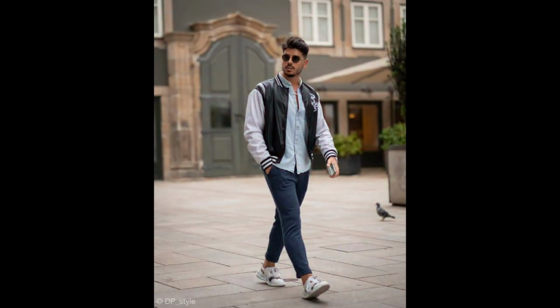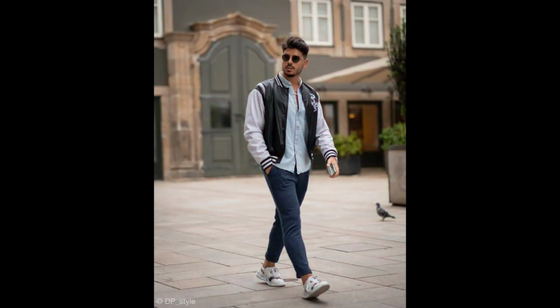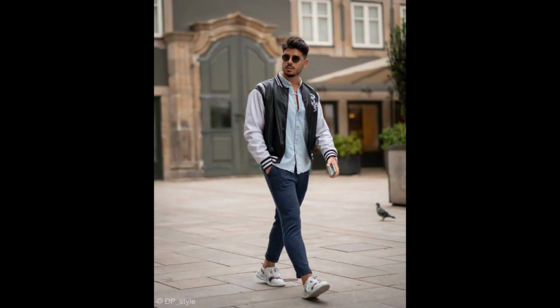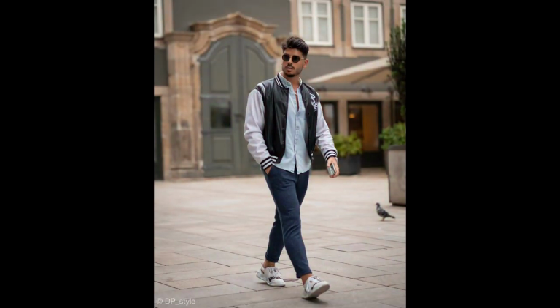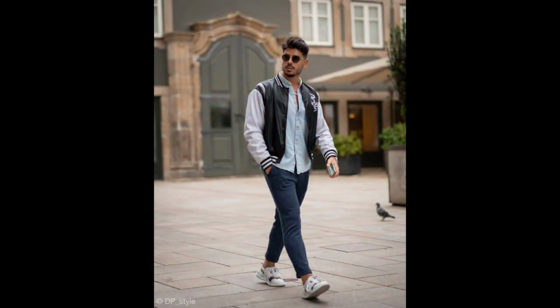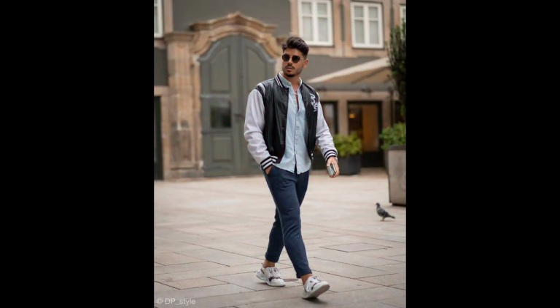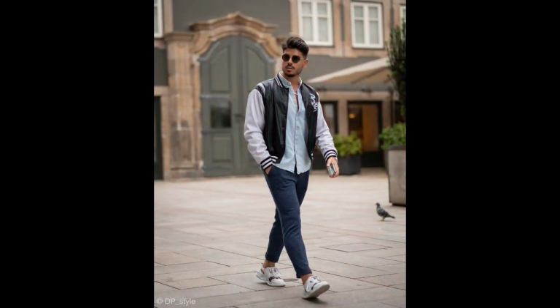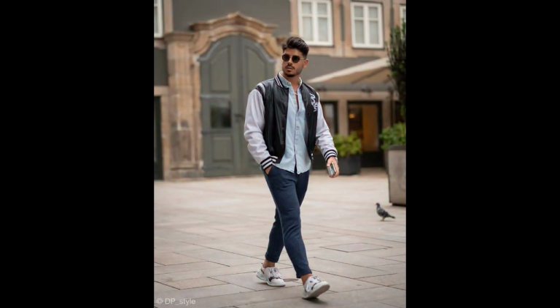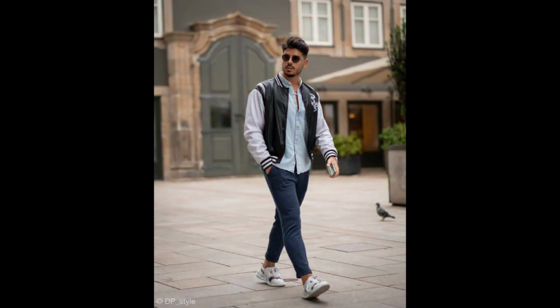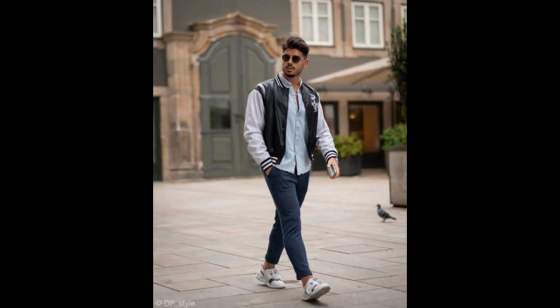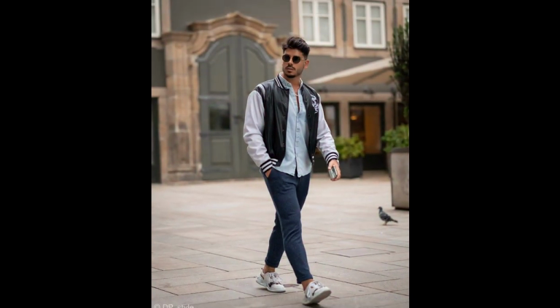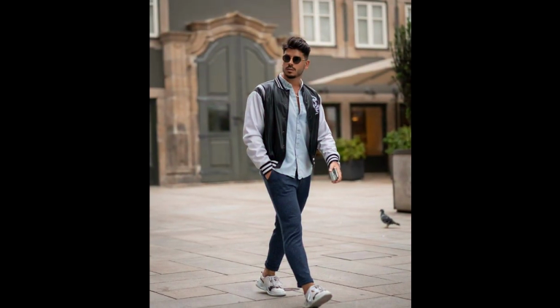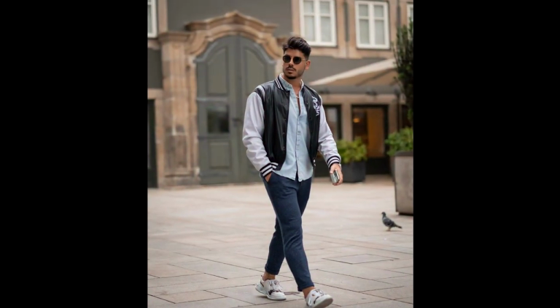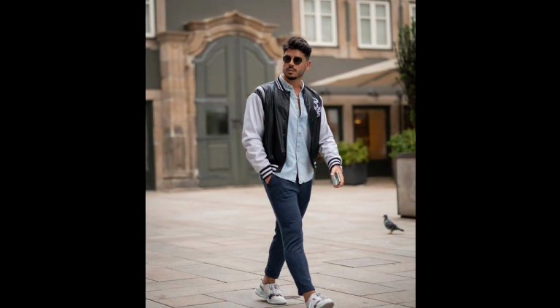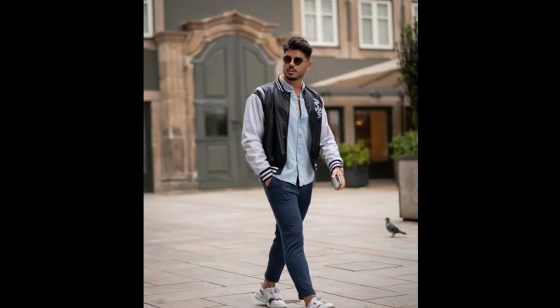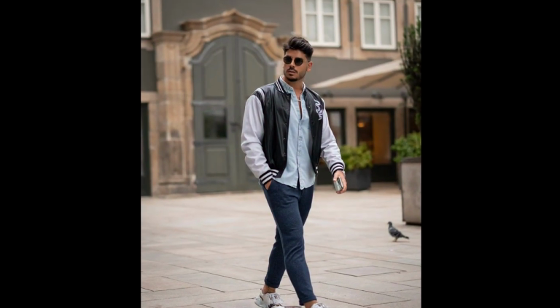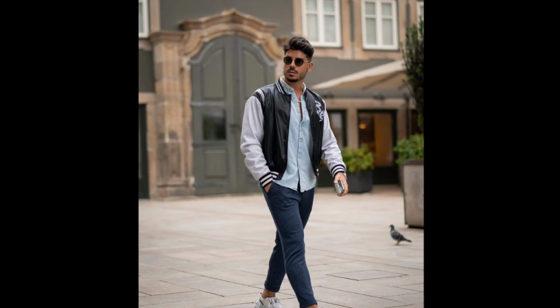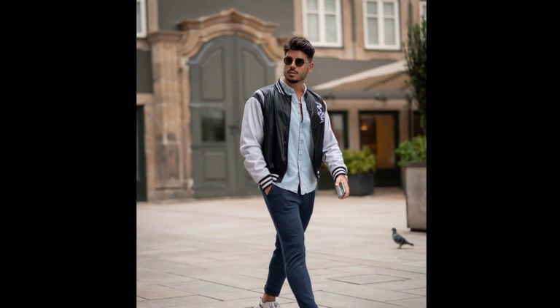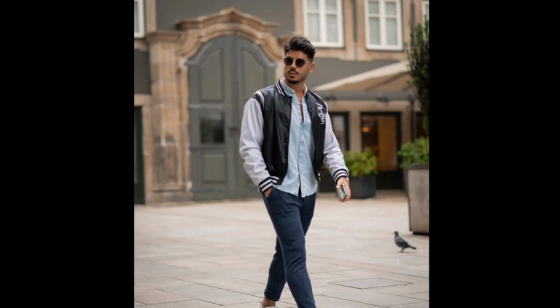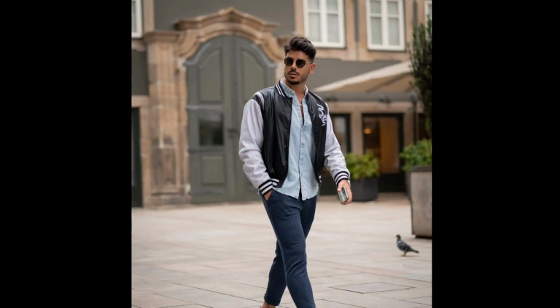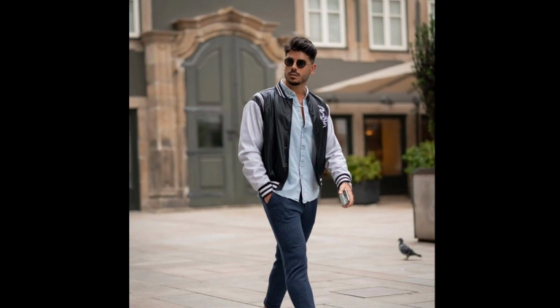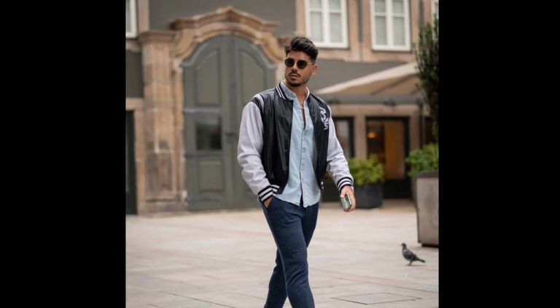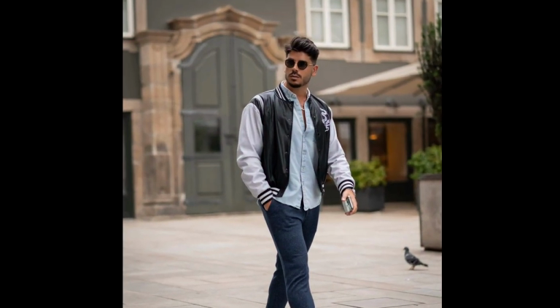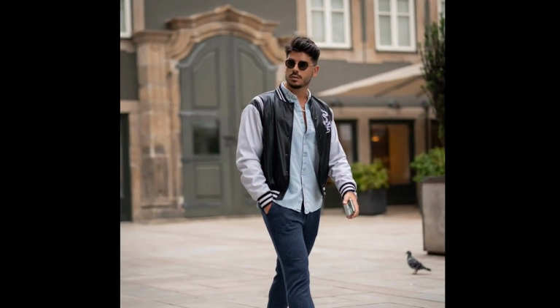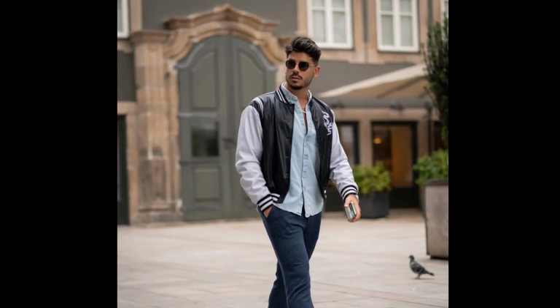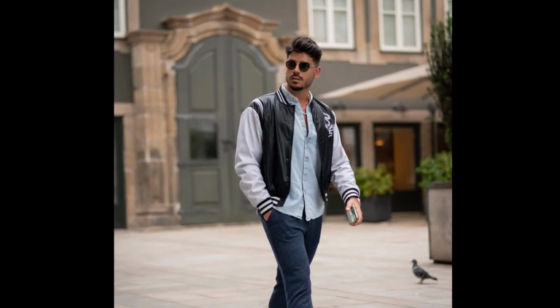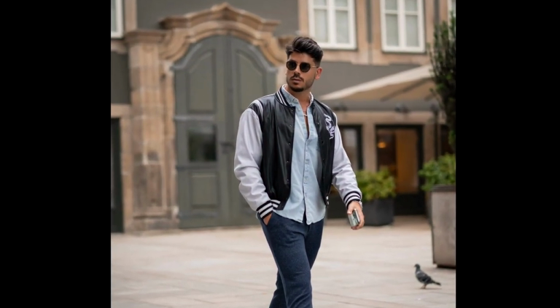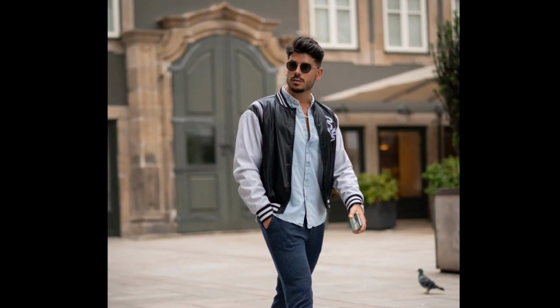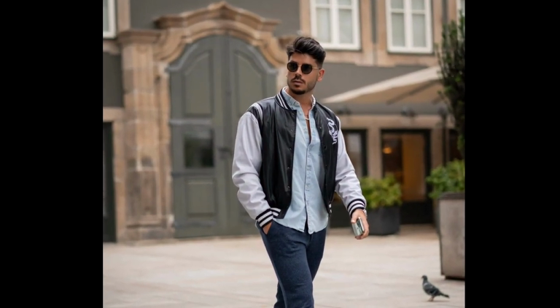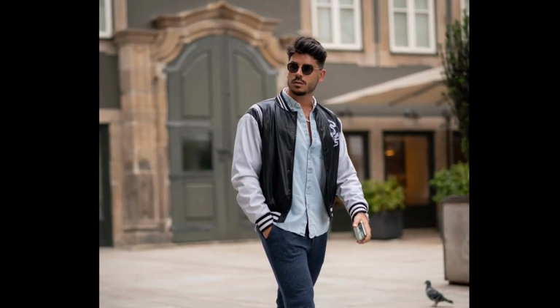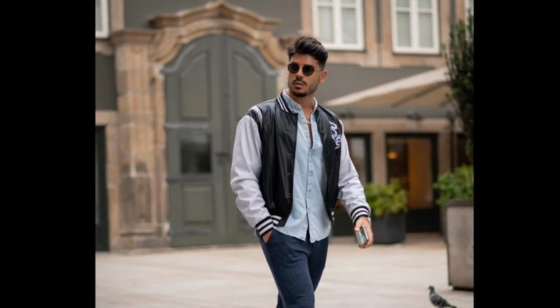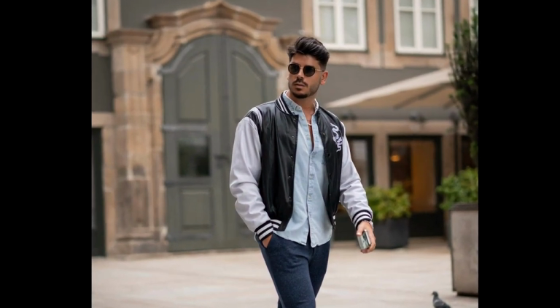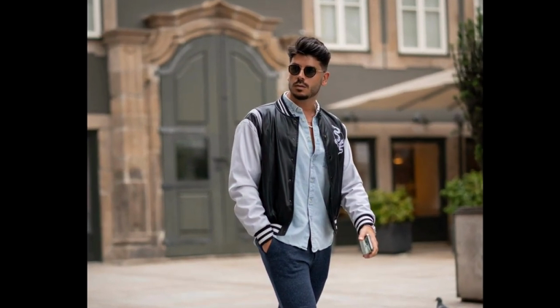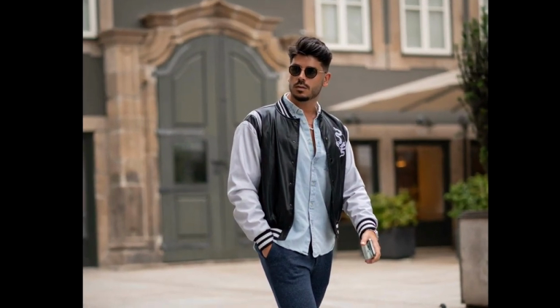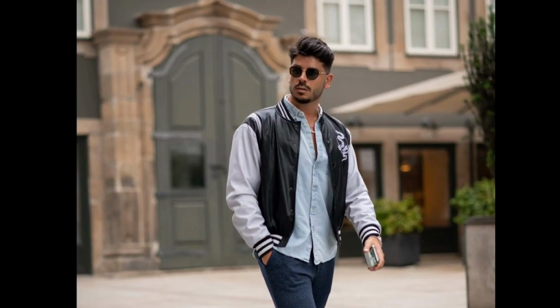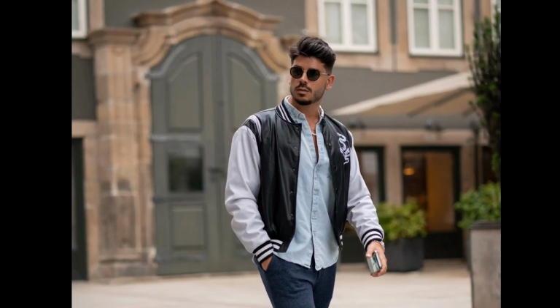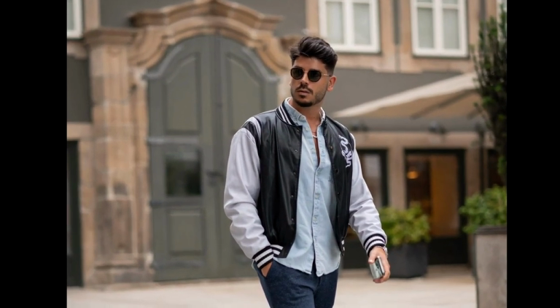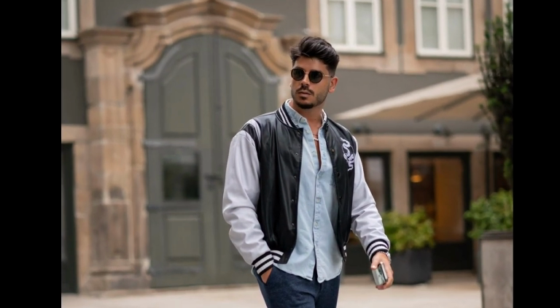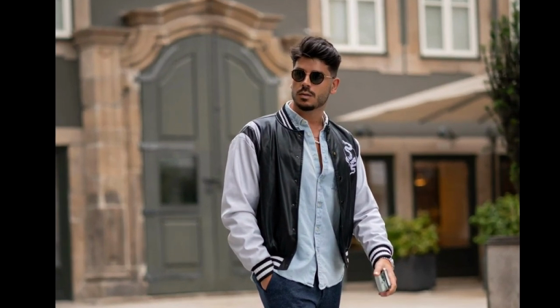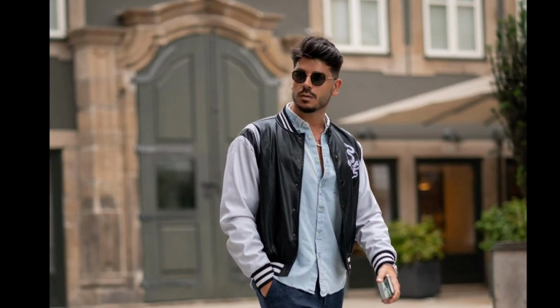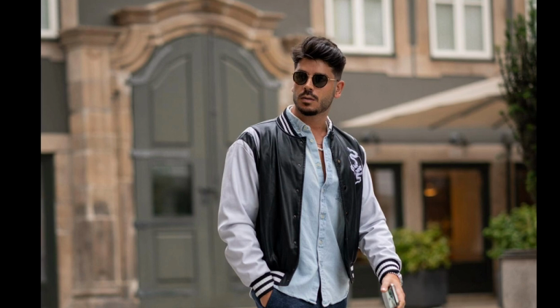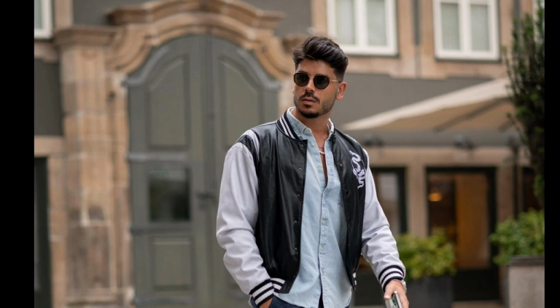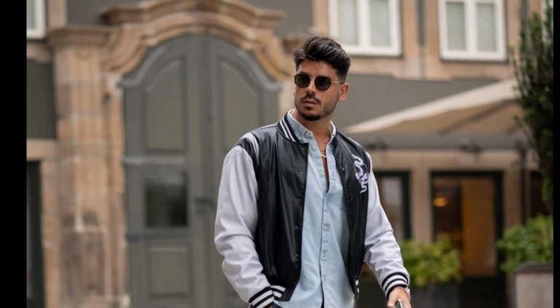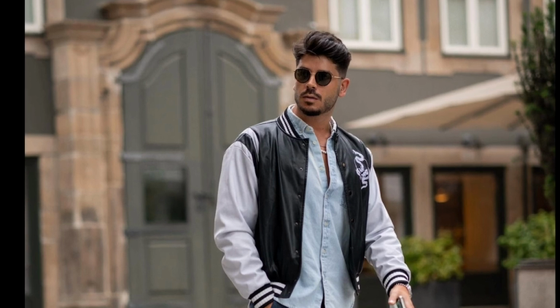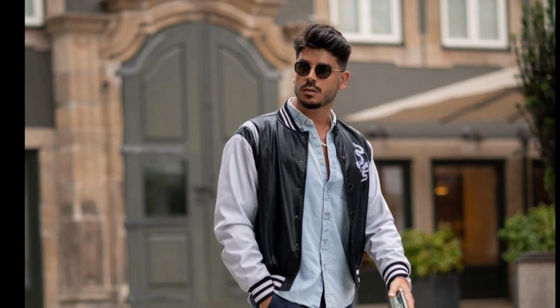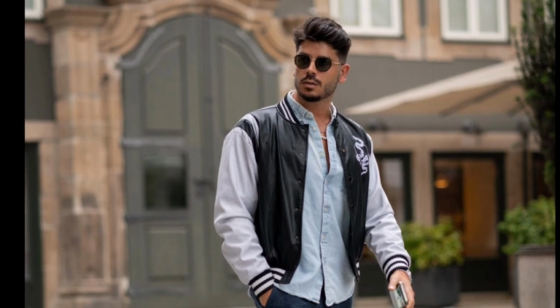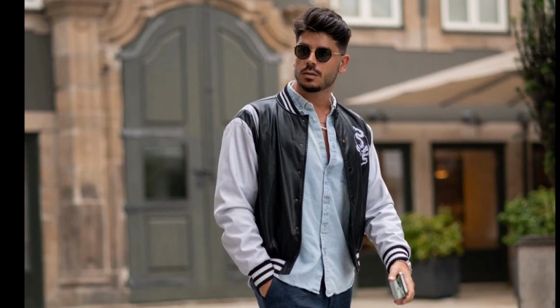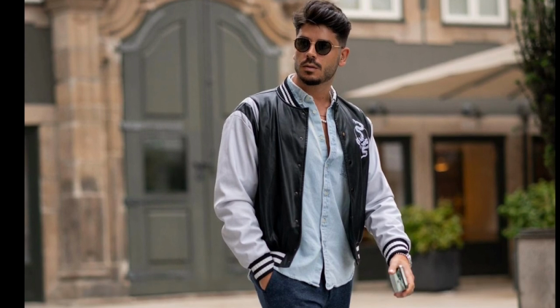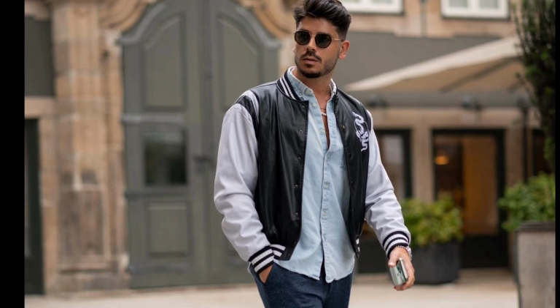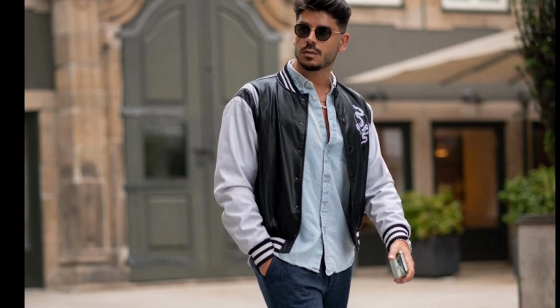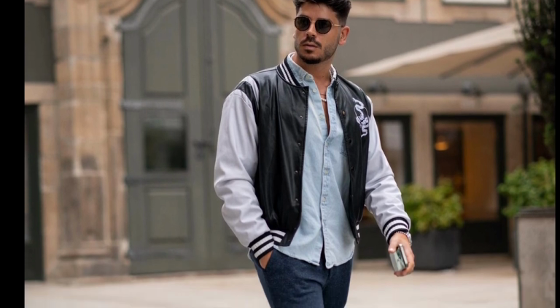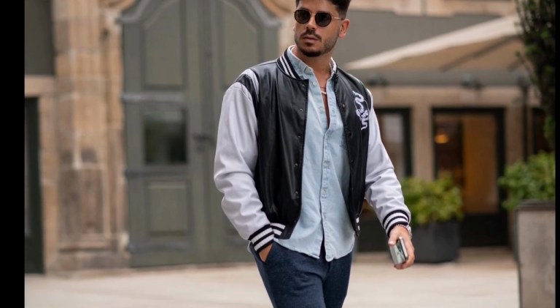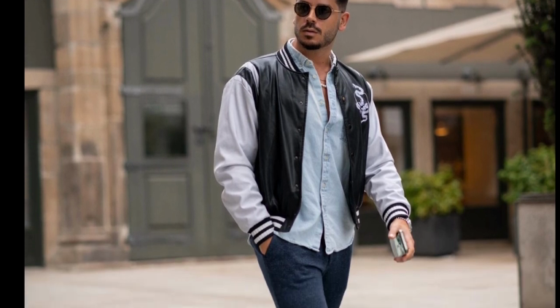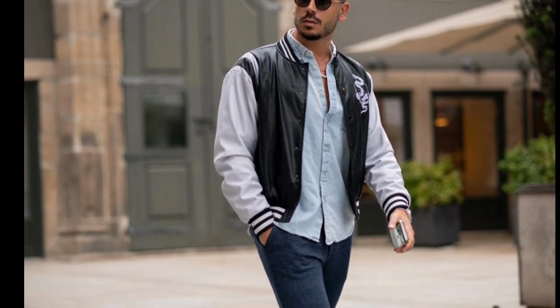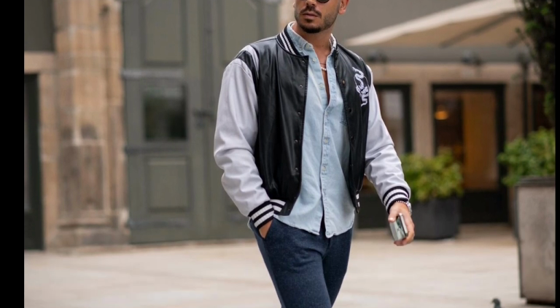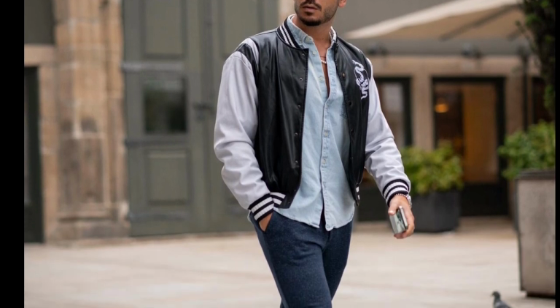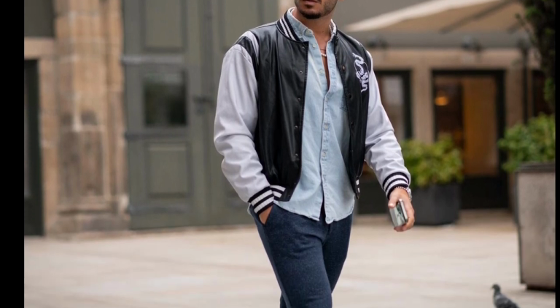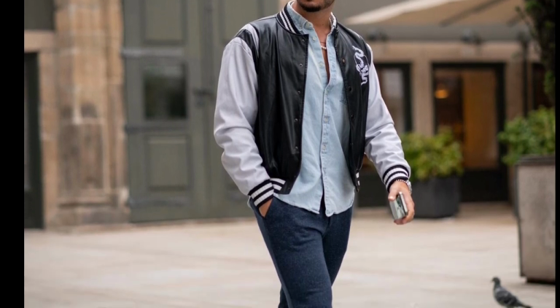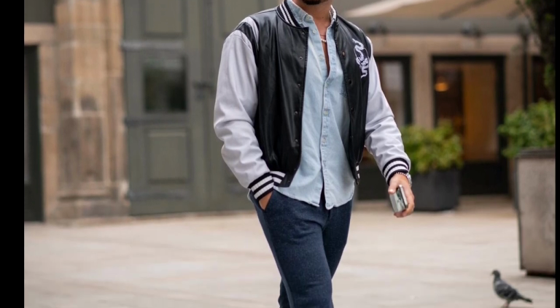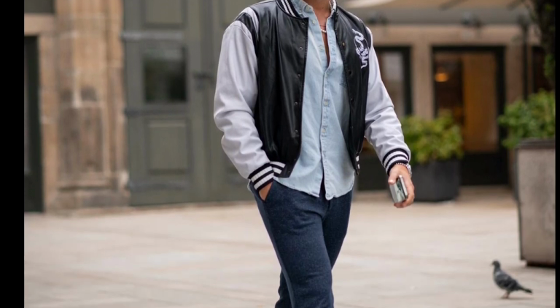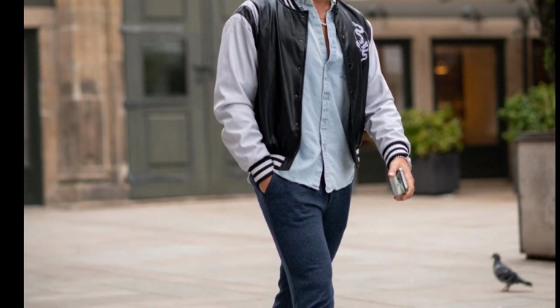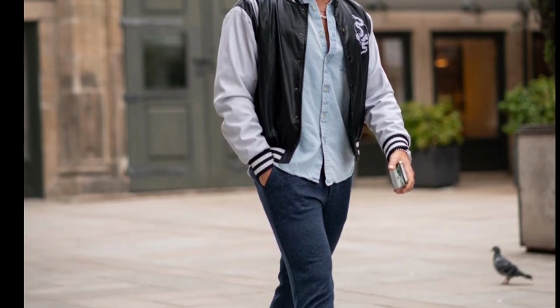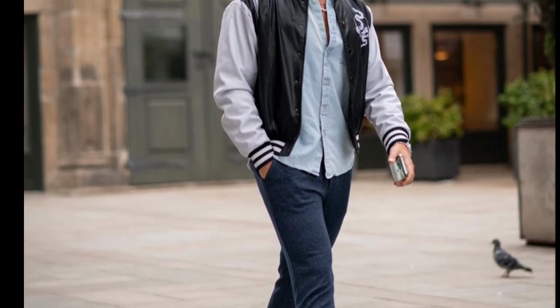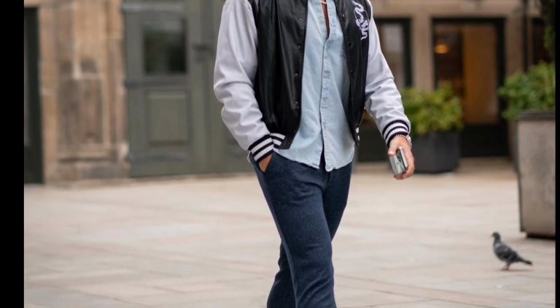For the next outfit, you can try a sky blue shirt layered with a black and white jacket, with blue jeans and white sneakers.